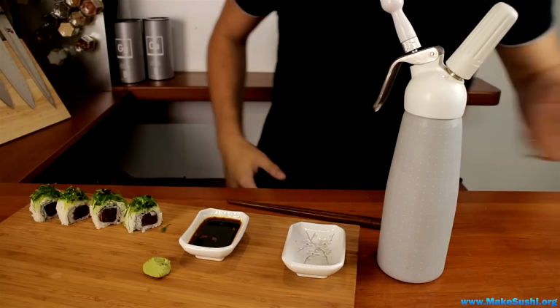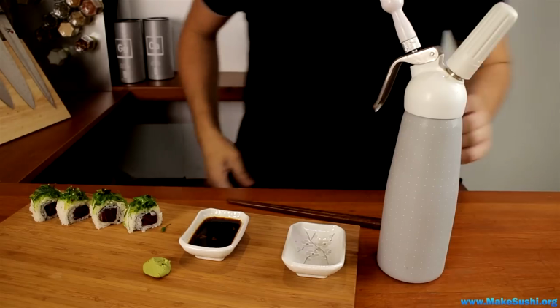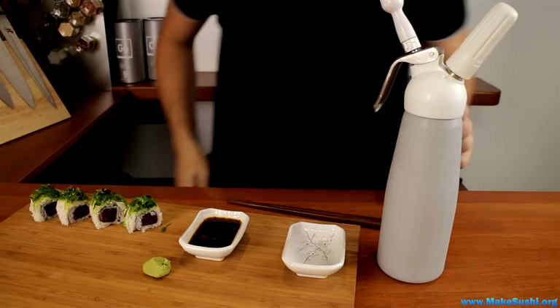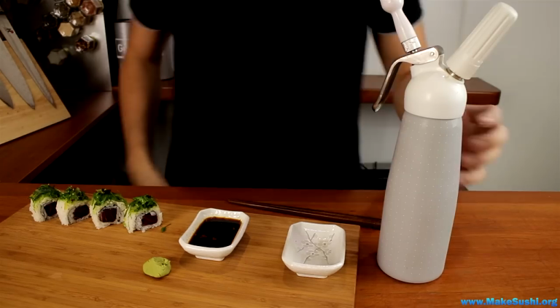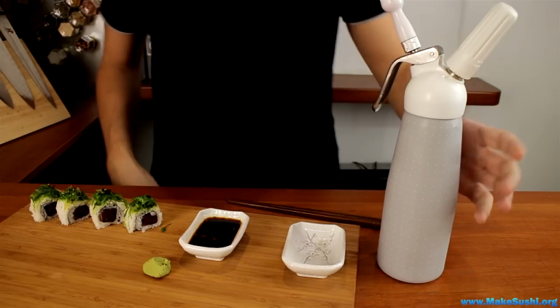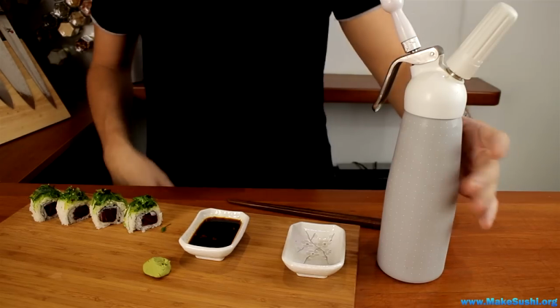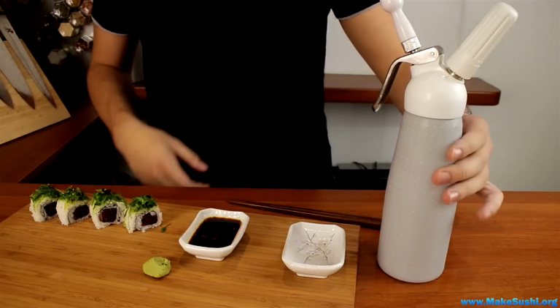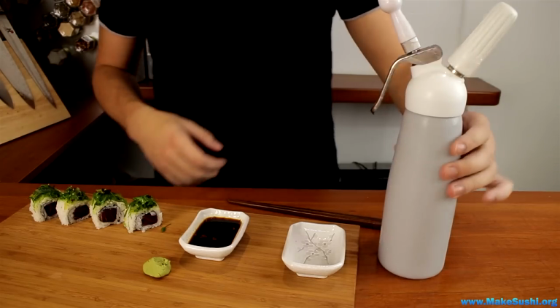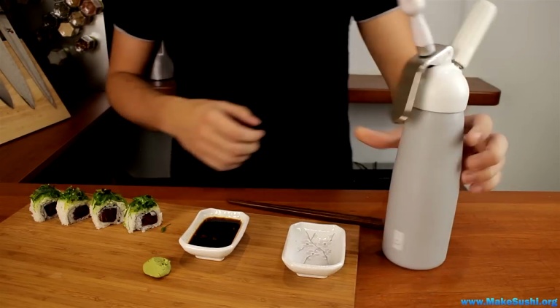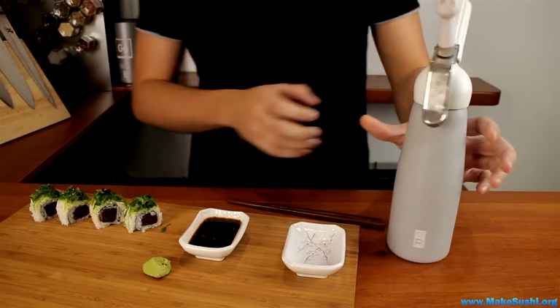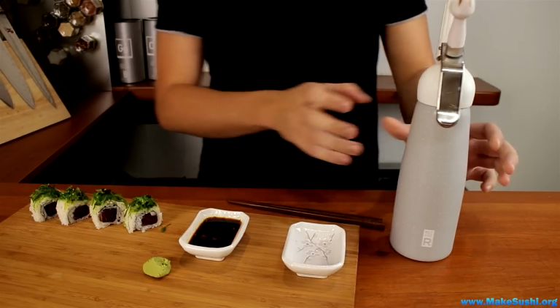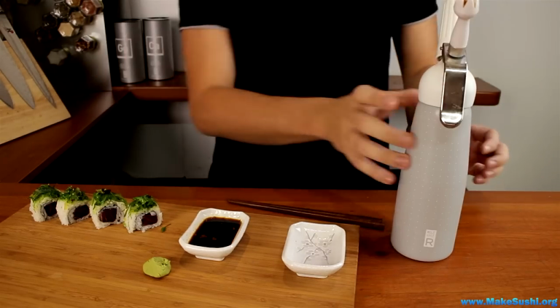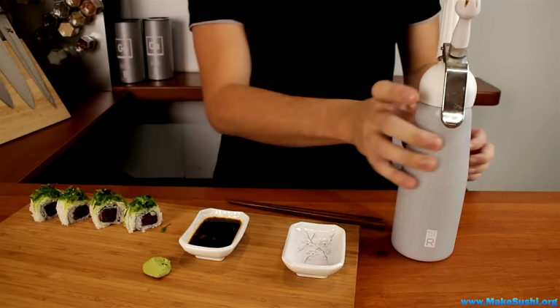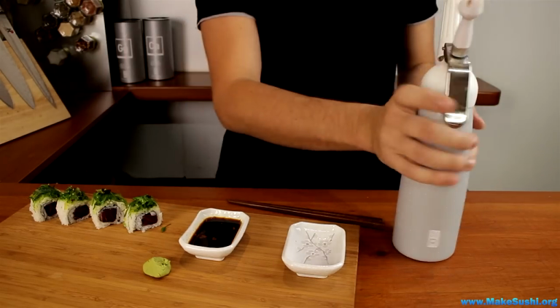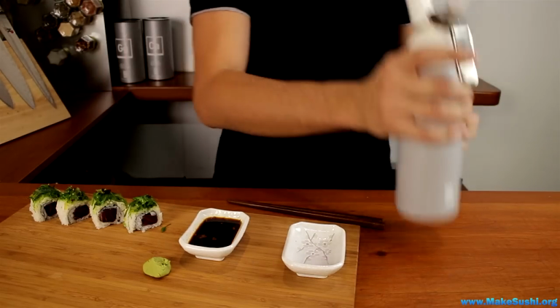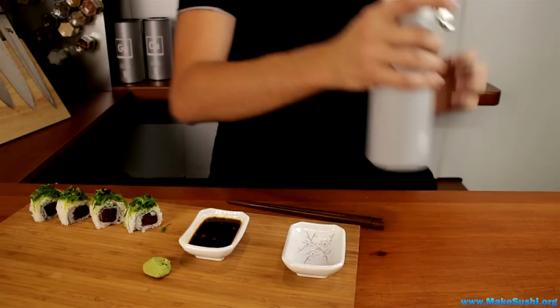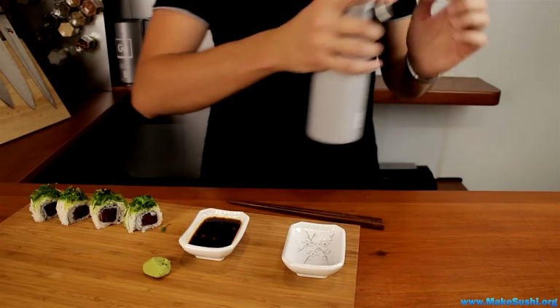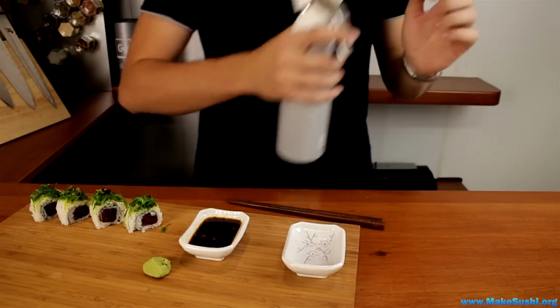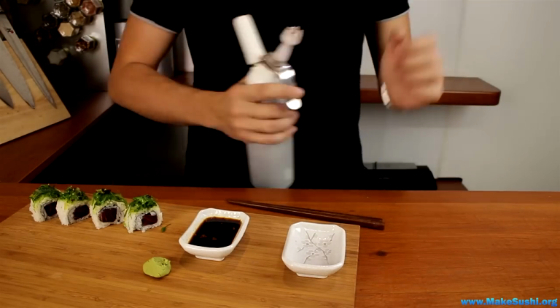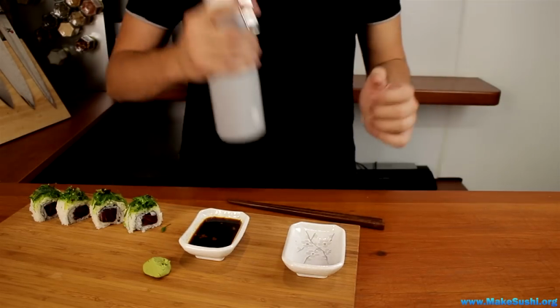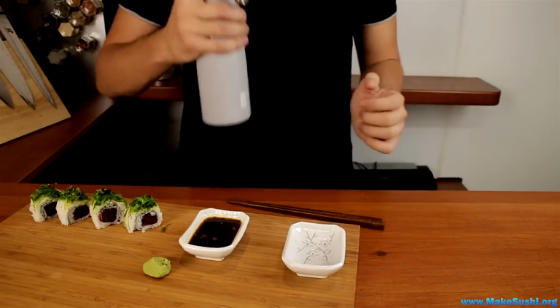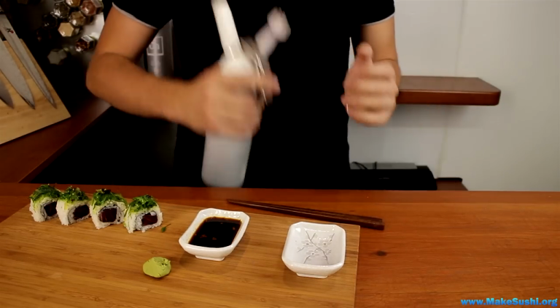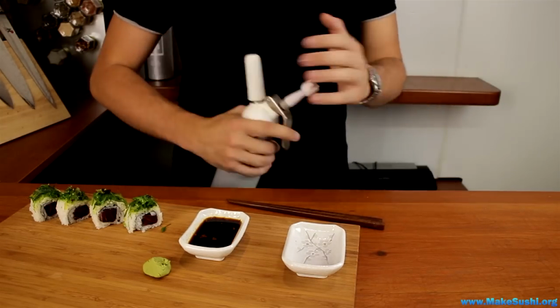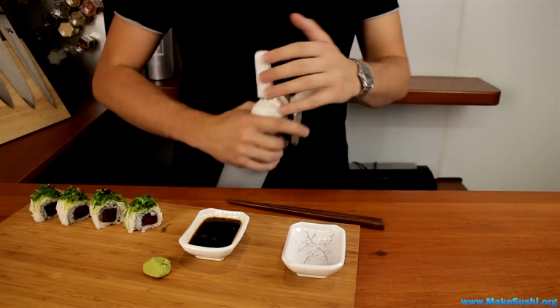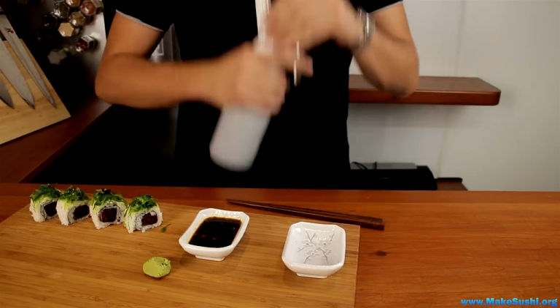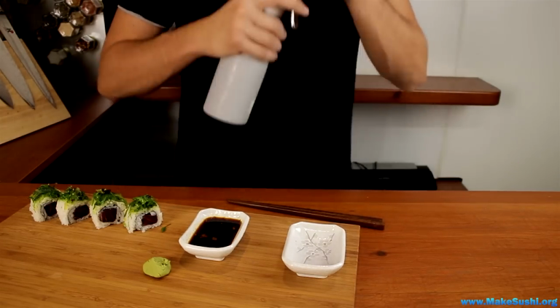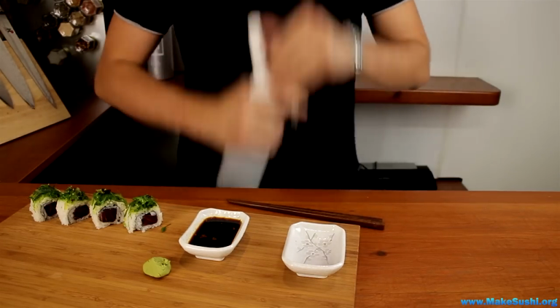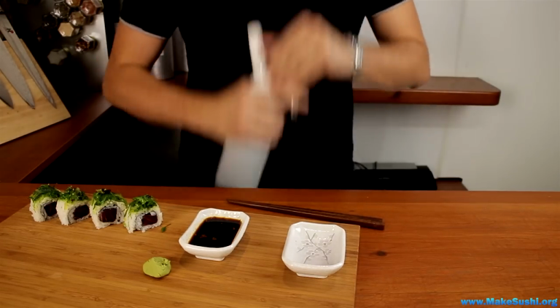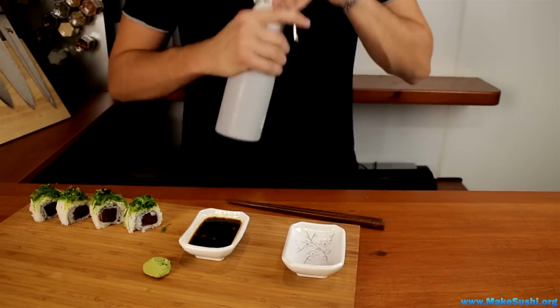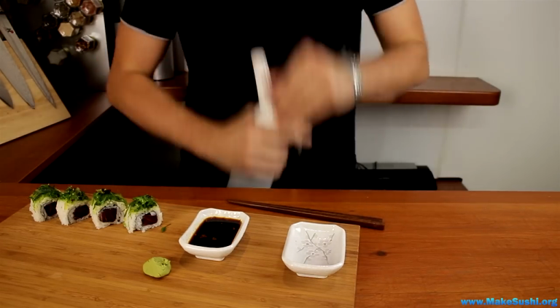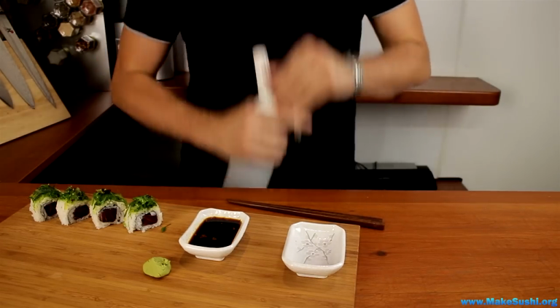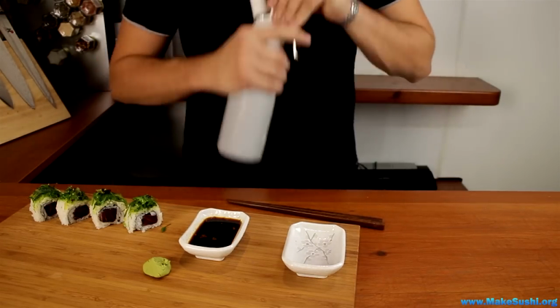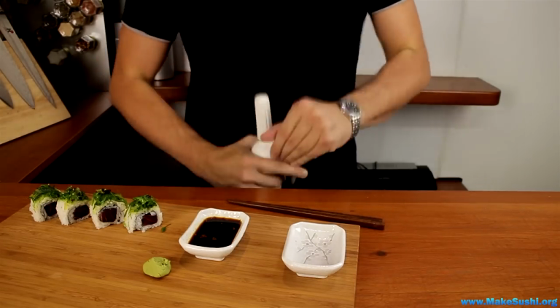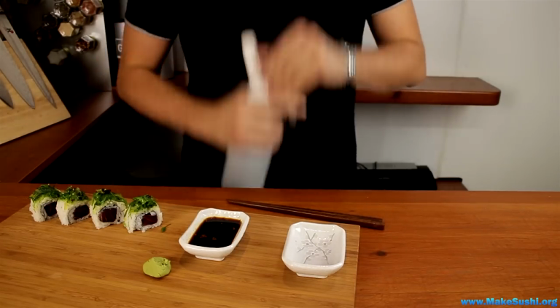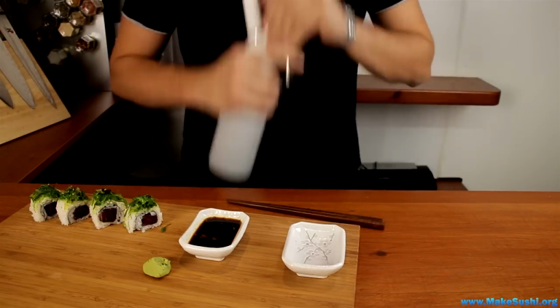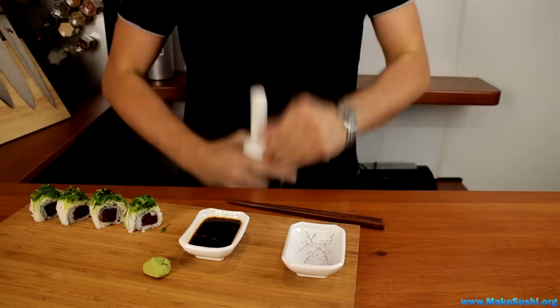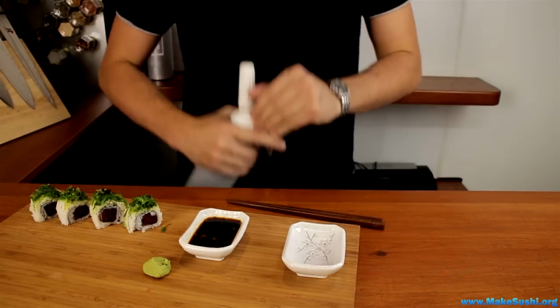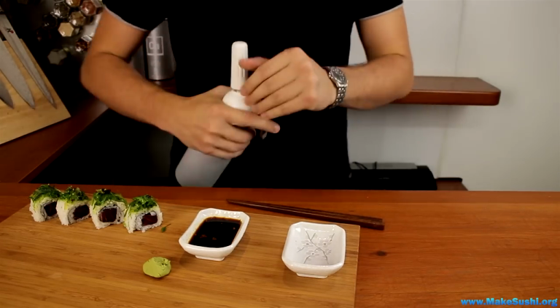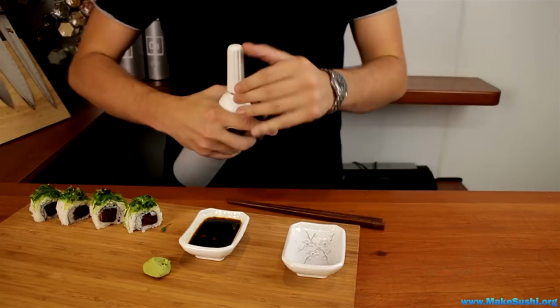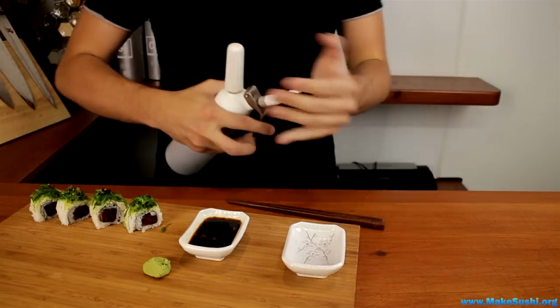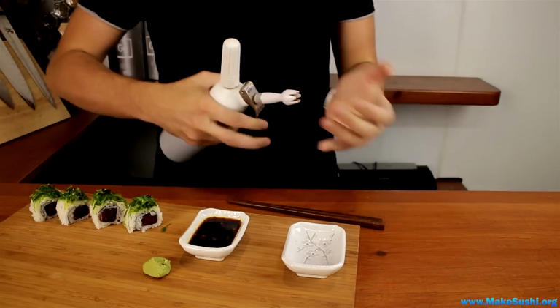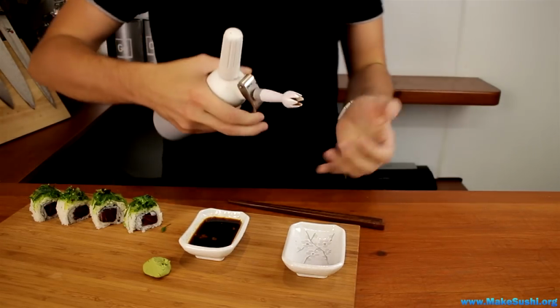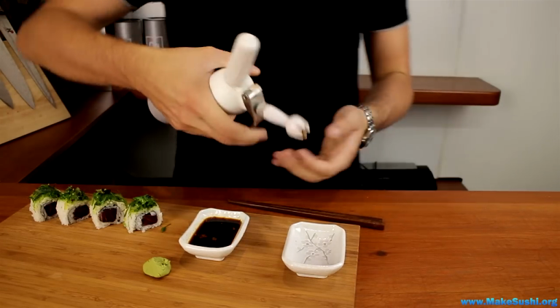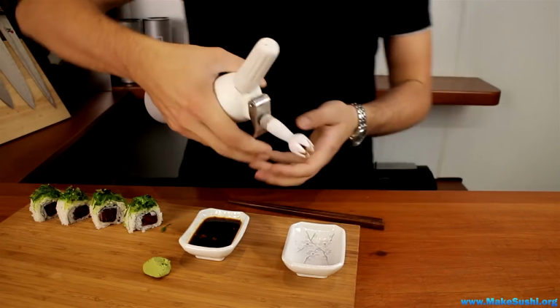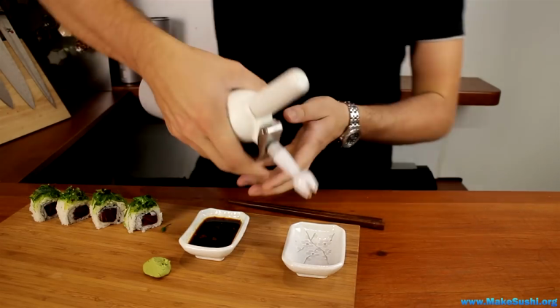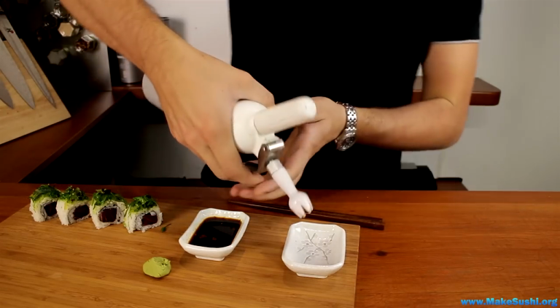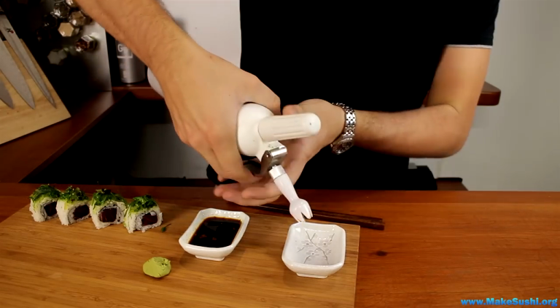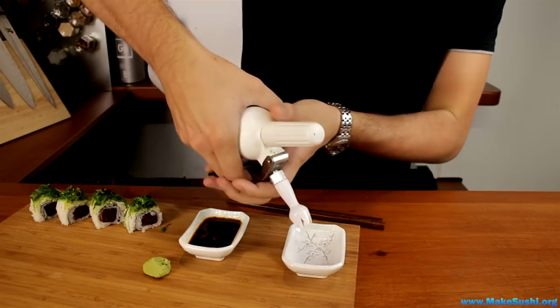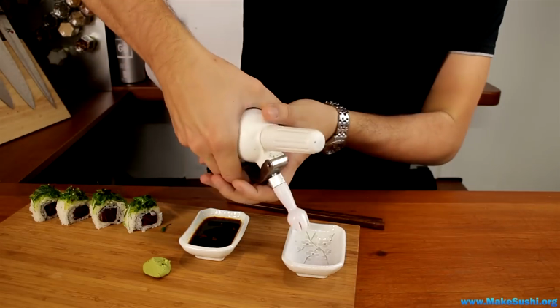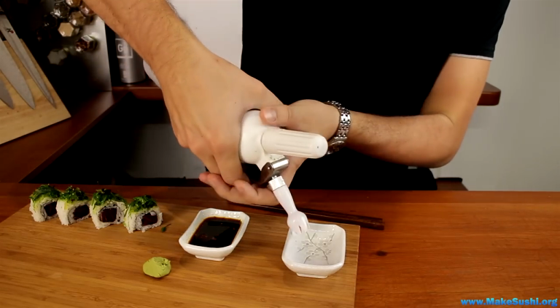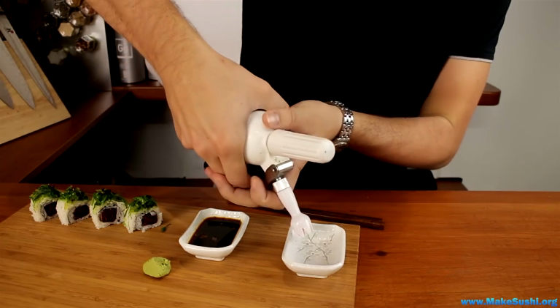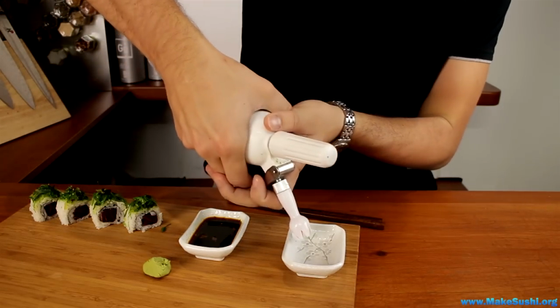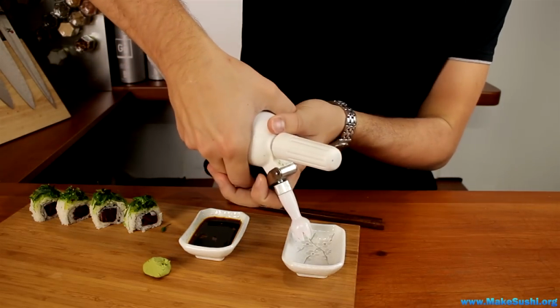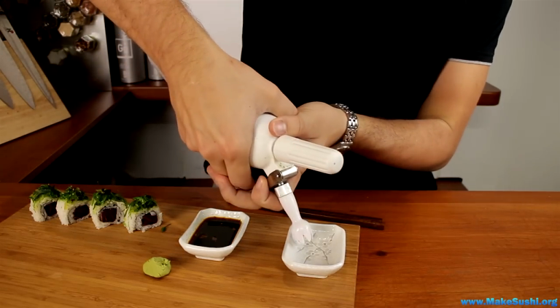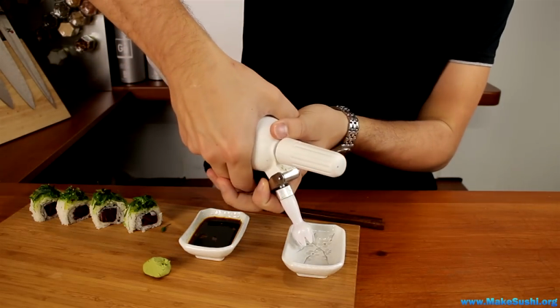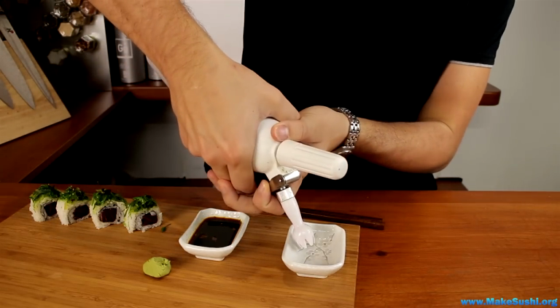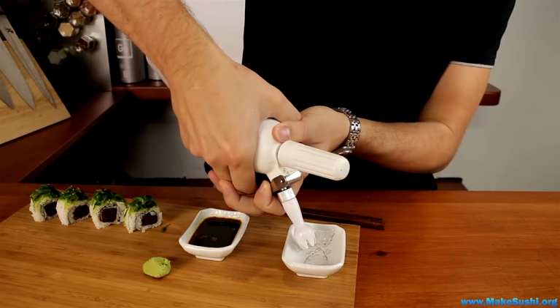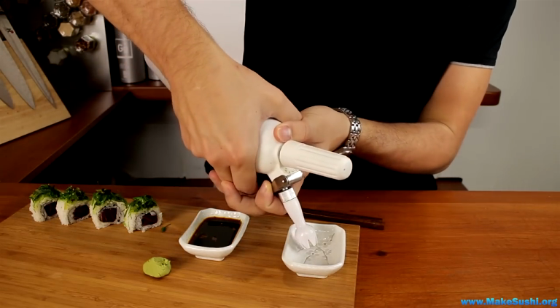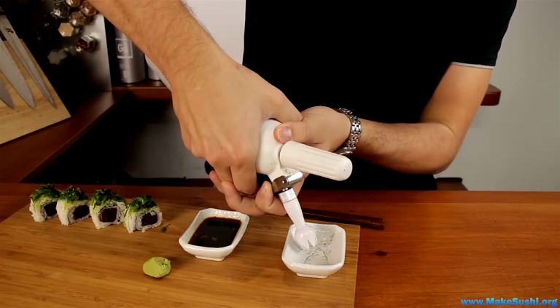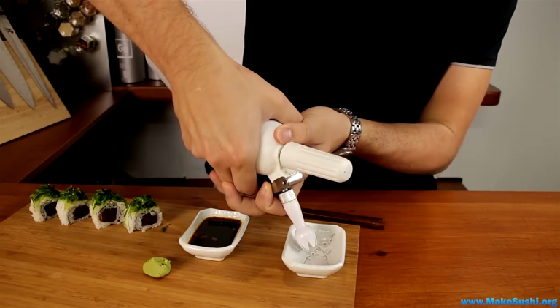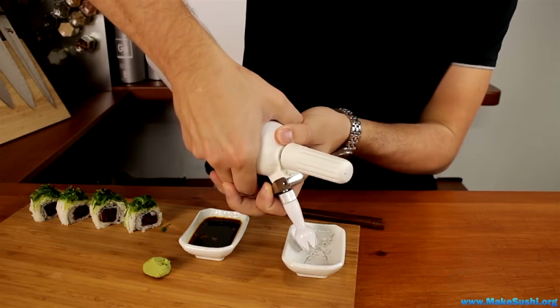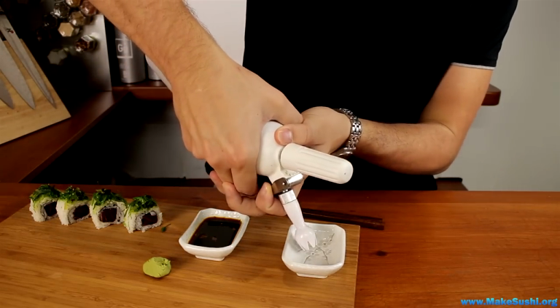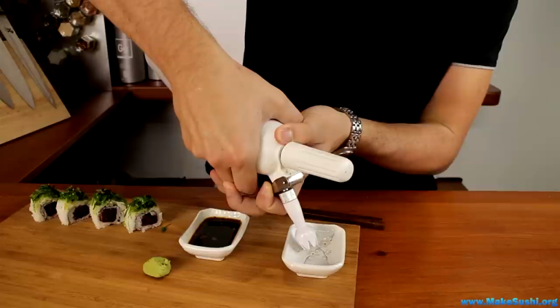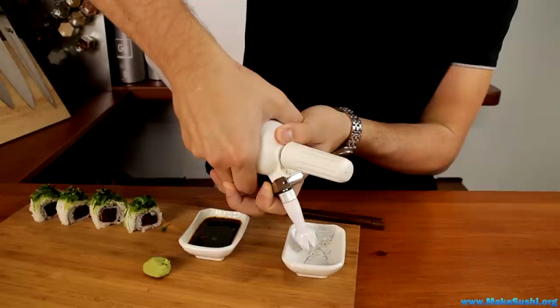After about an hour, take the siphon, give it a shake, then slowly and softly spray the foam out.